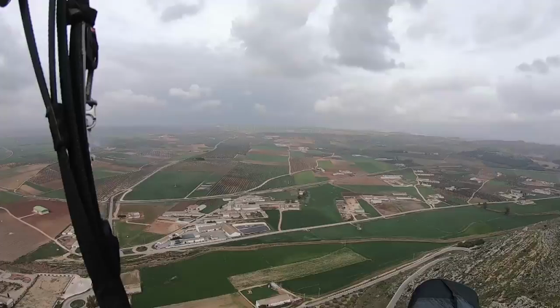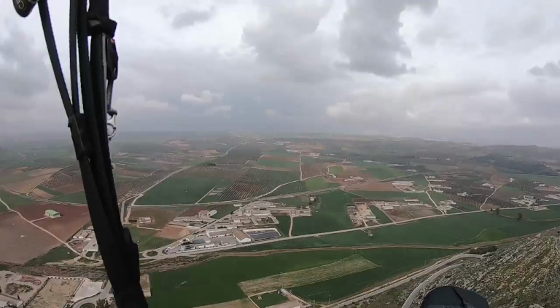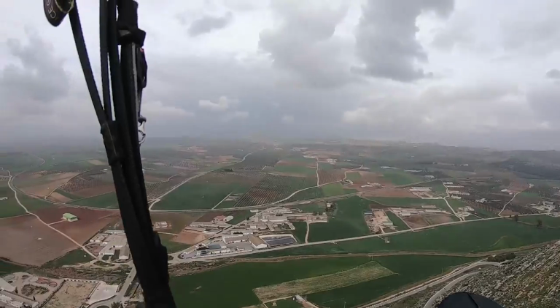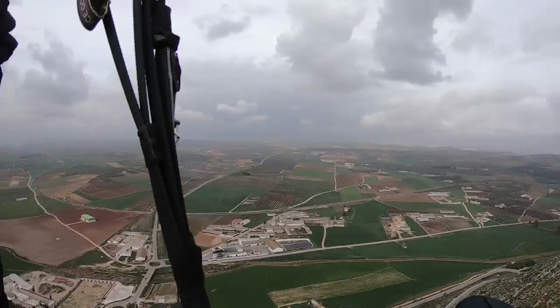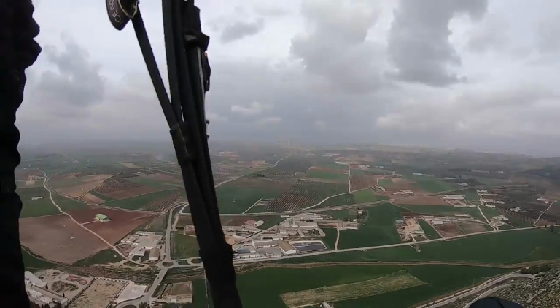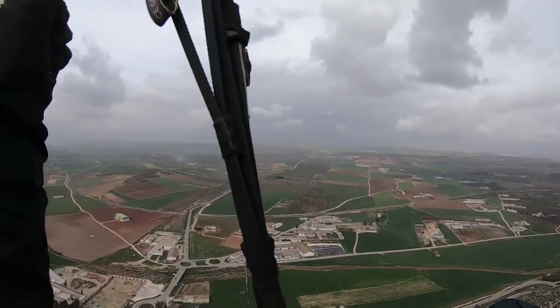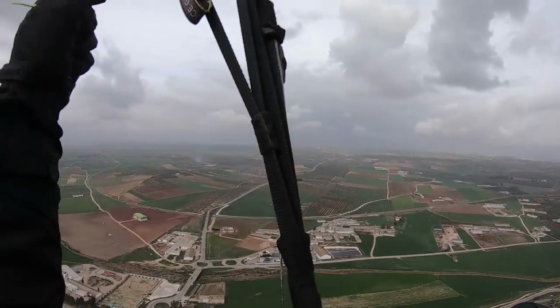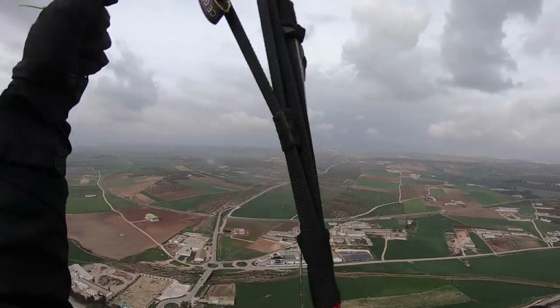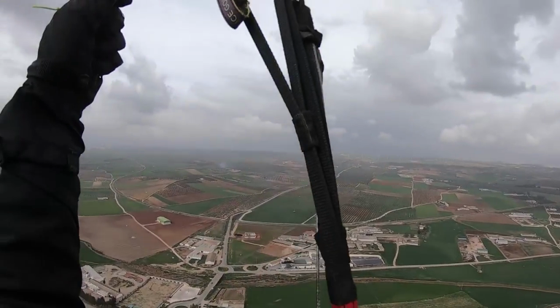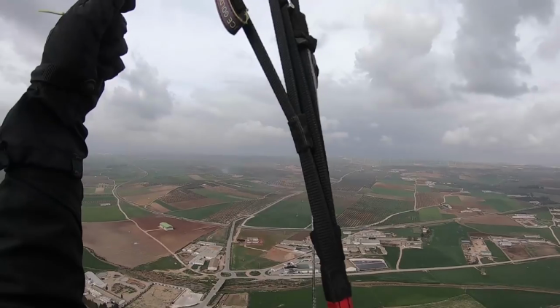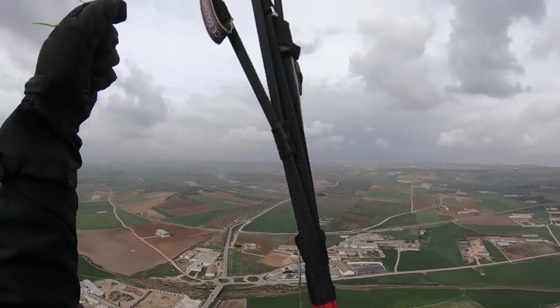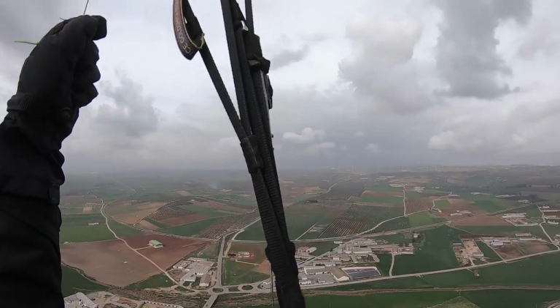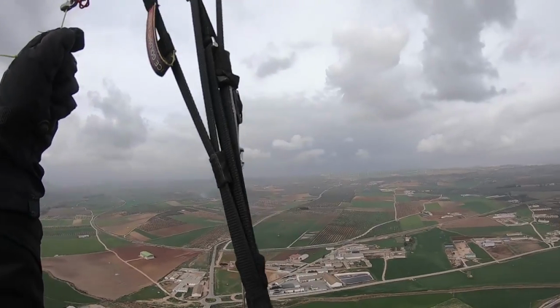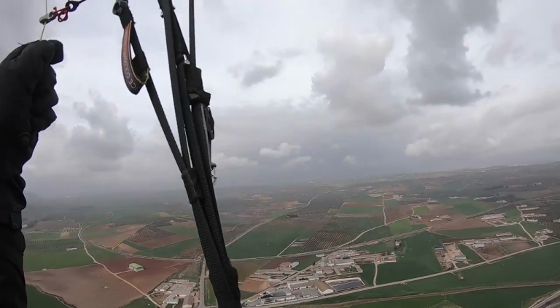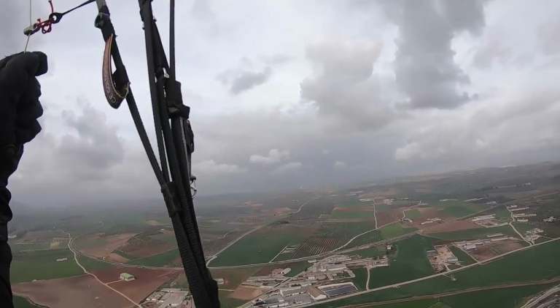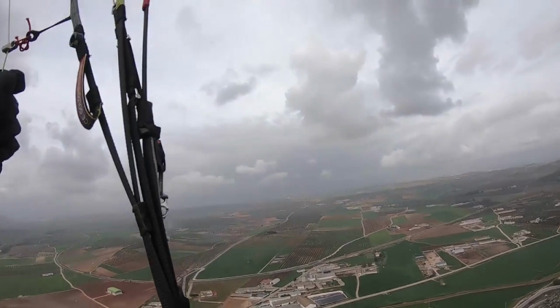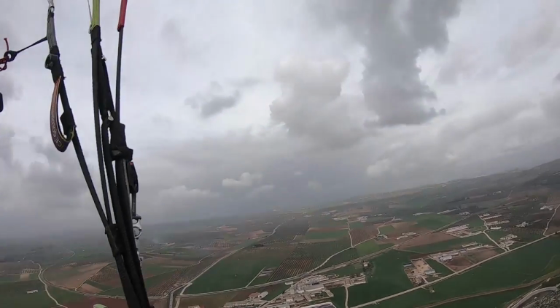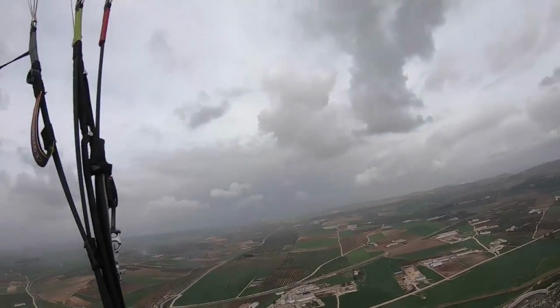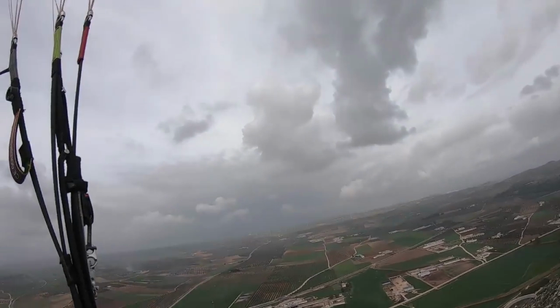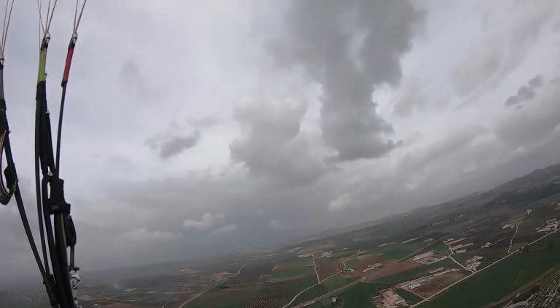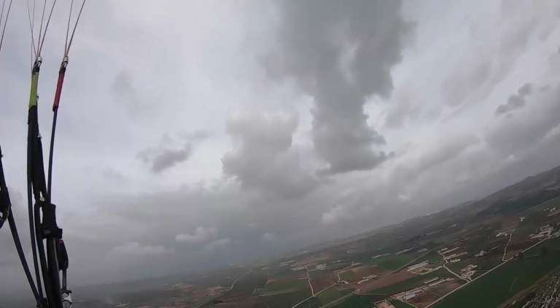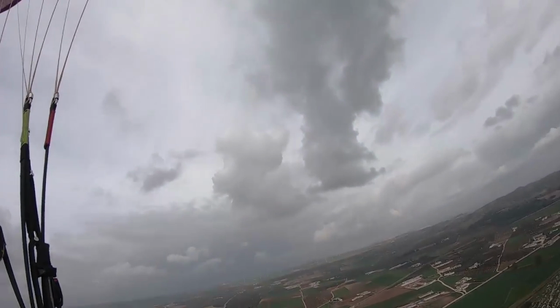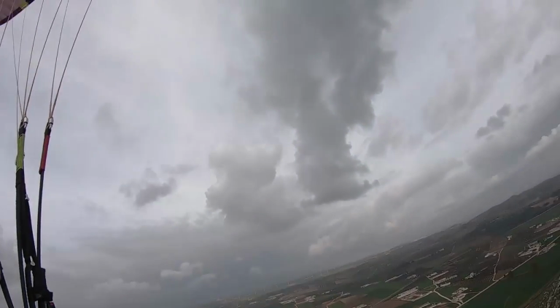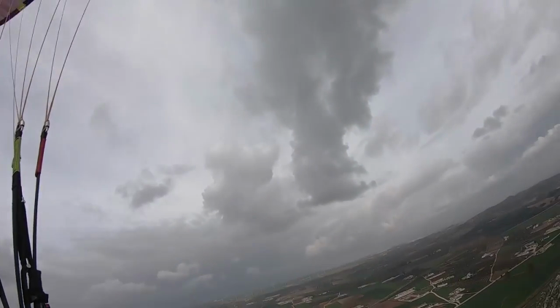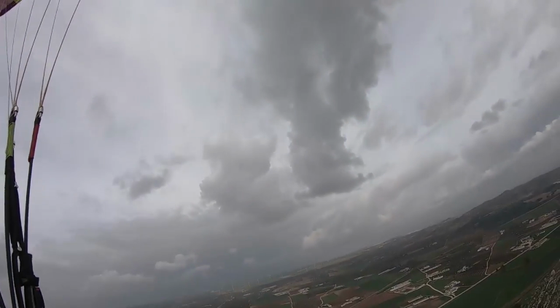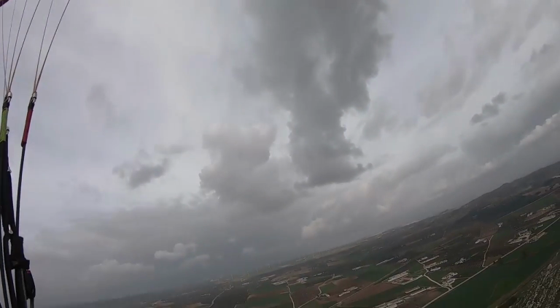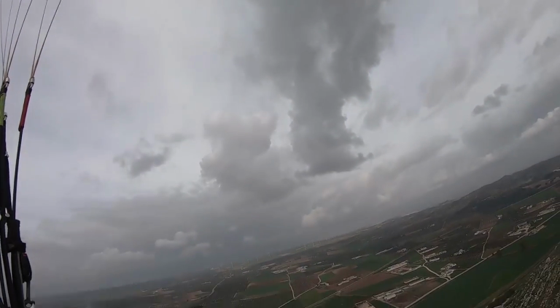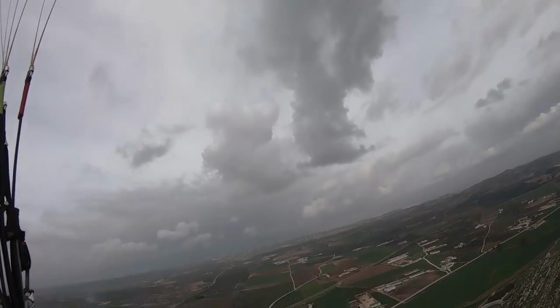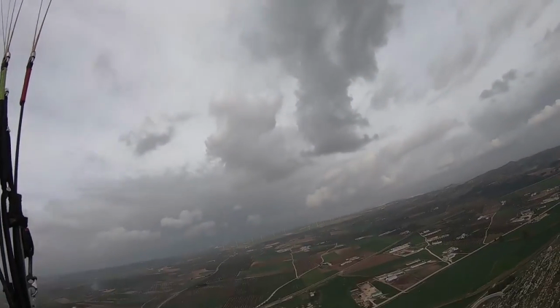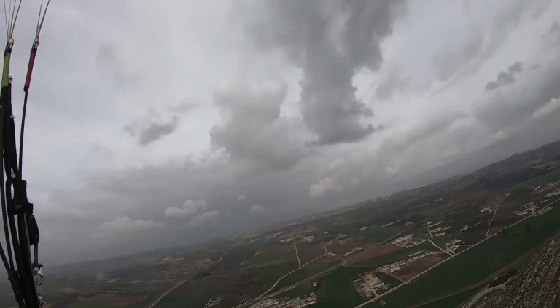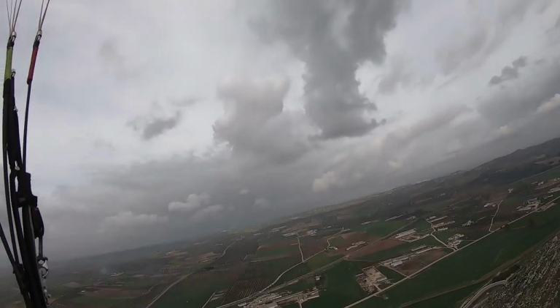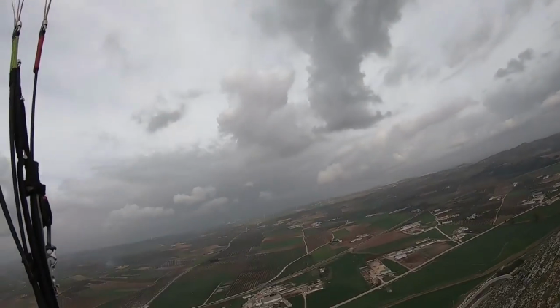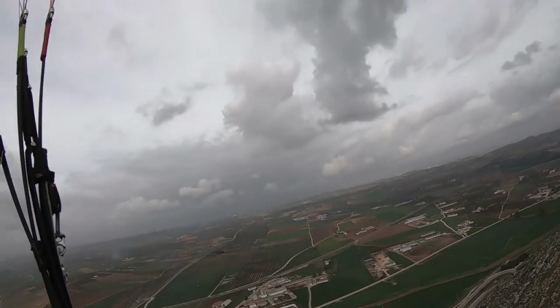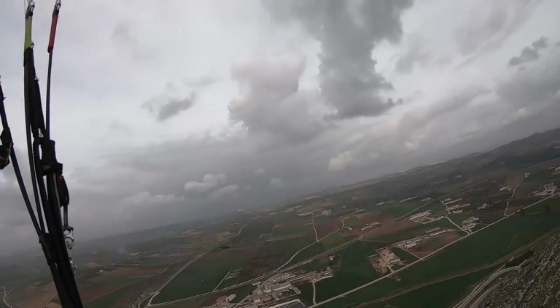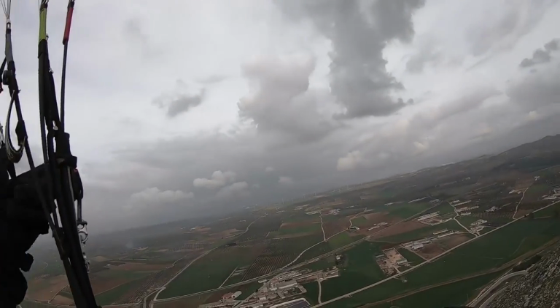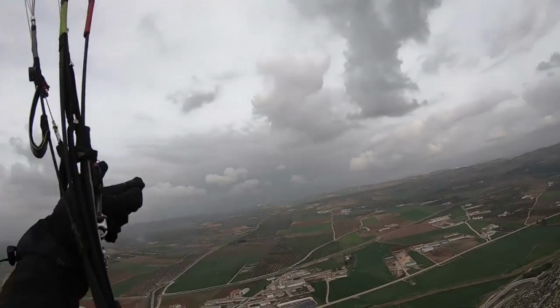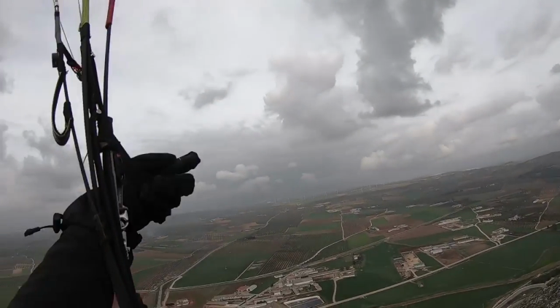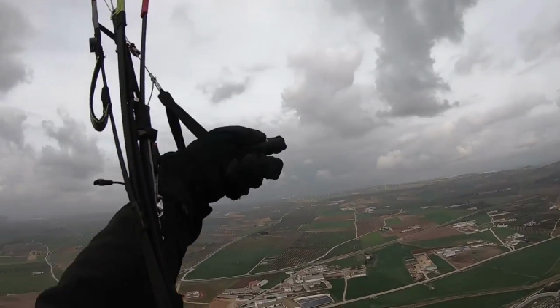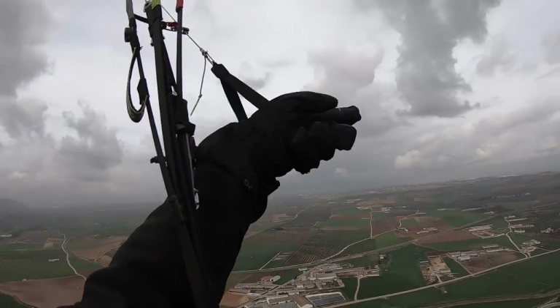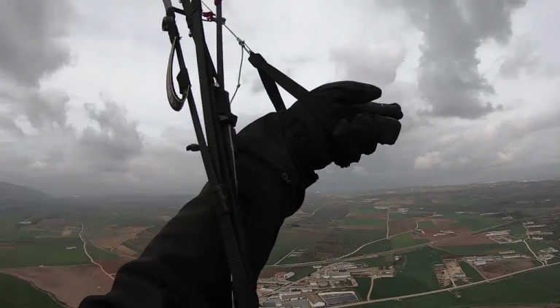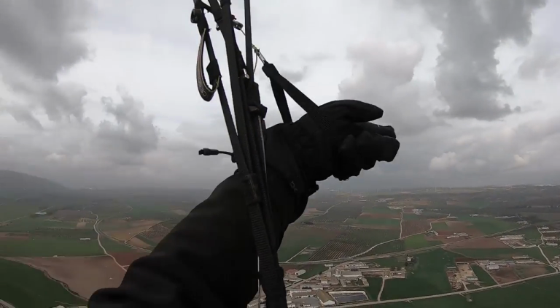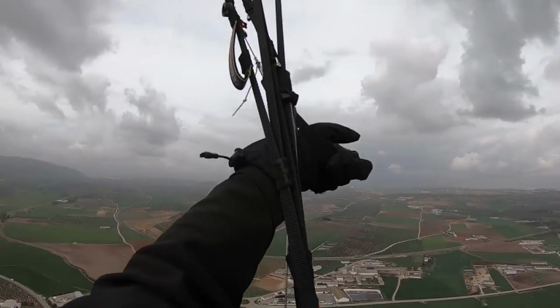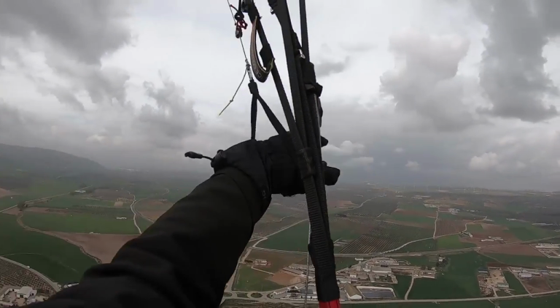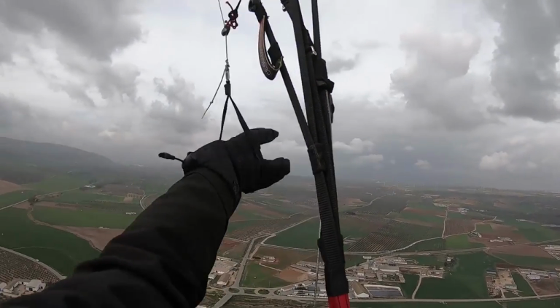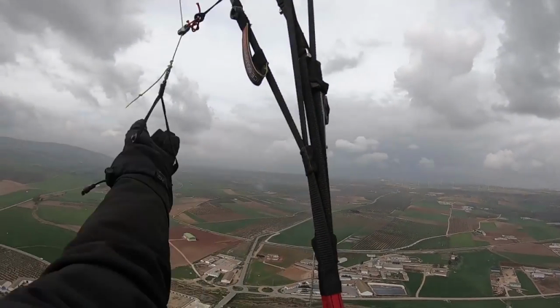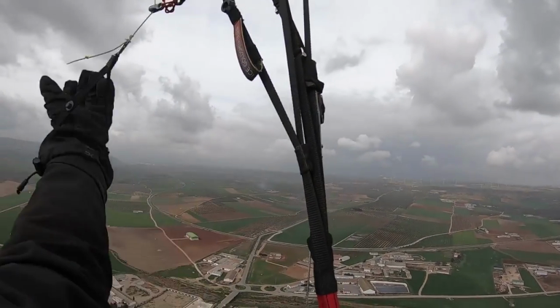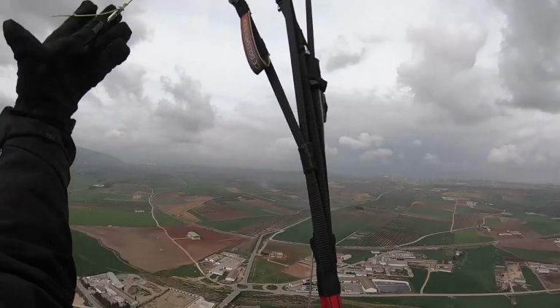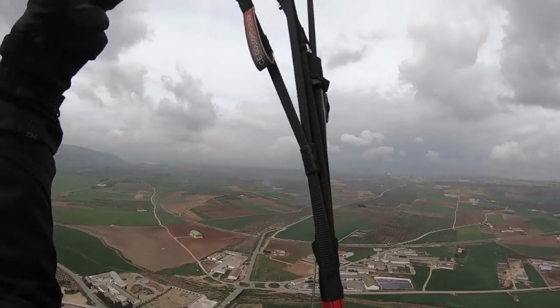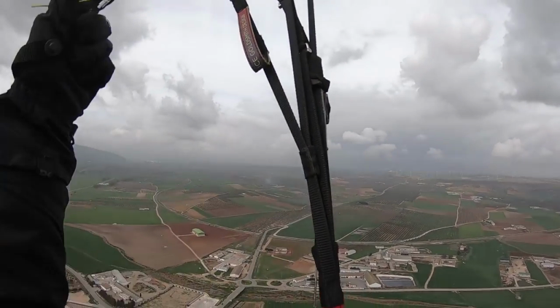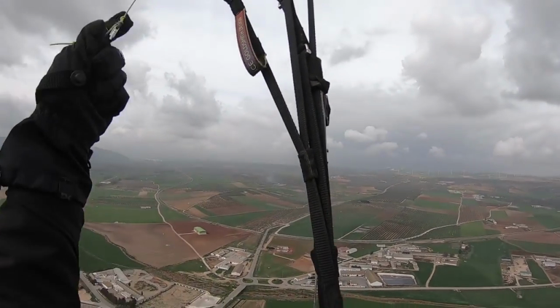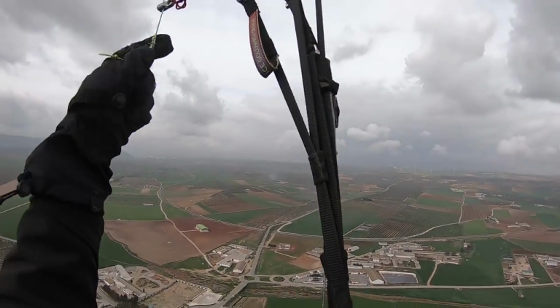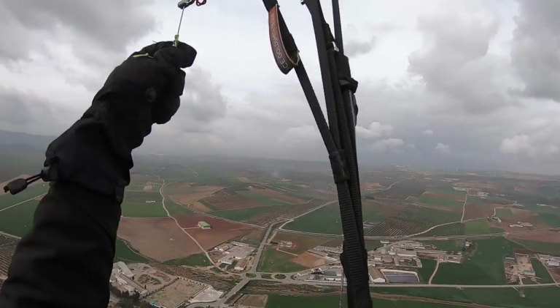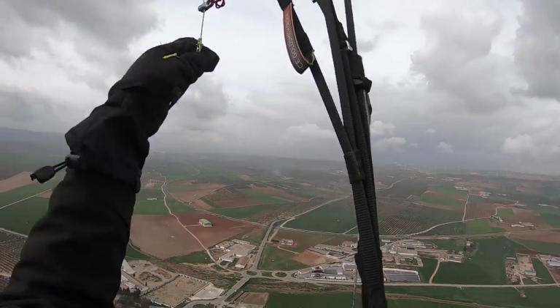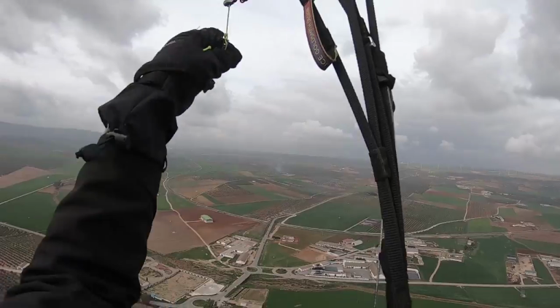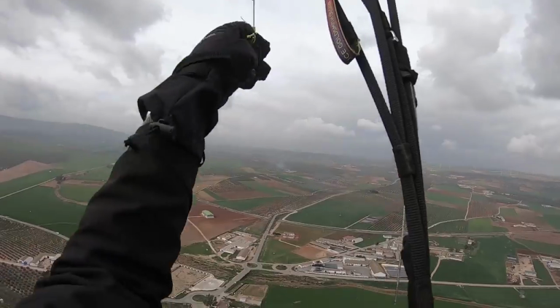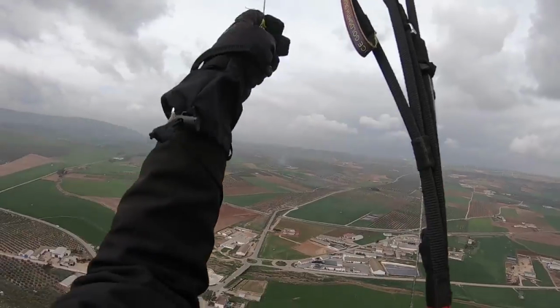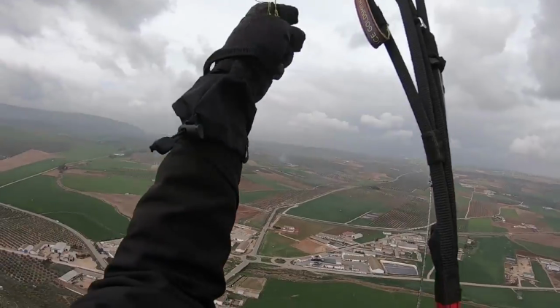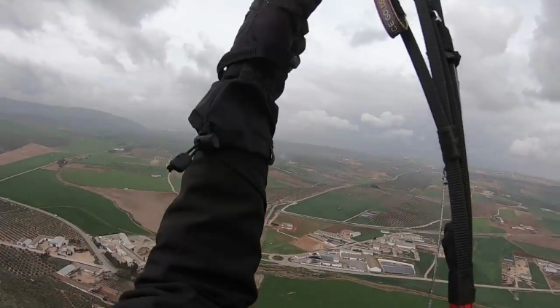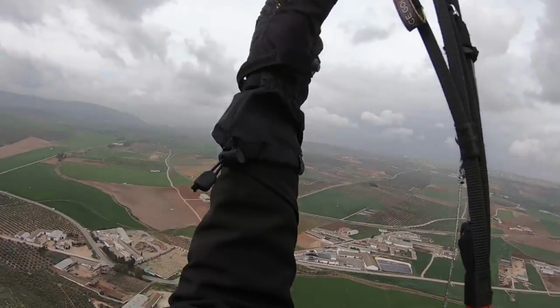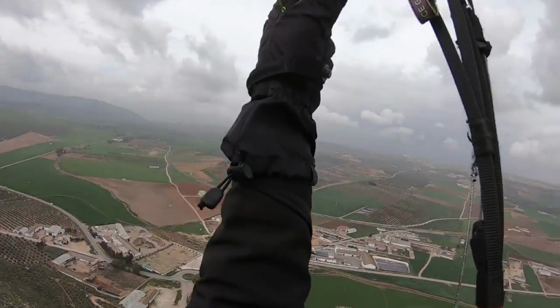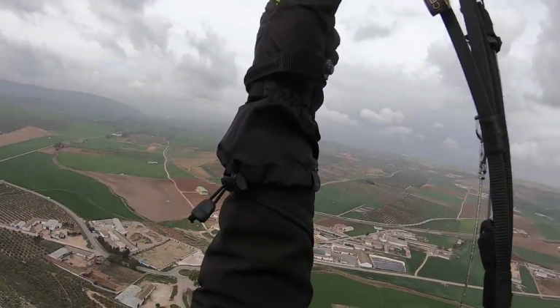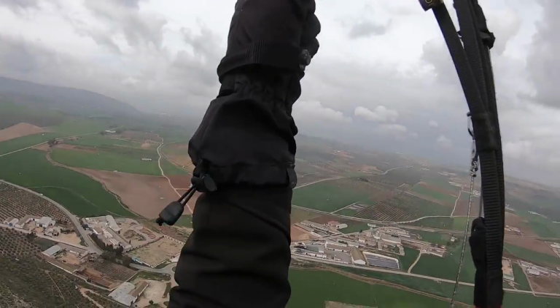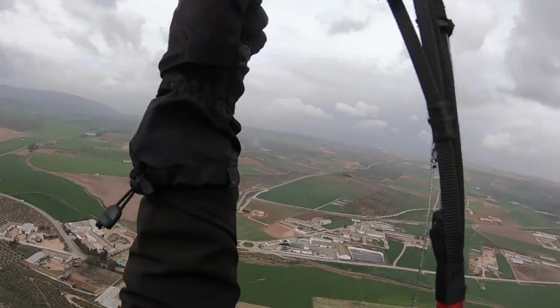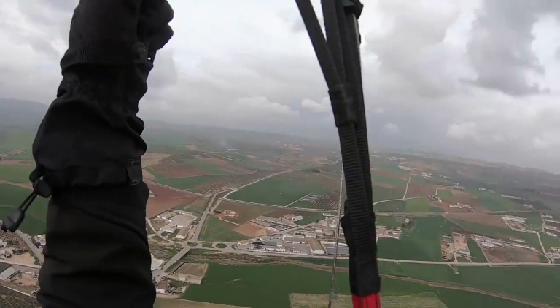Watch out for the dark clouds - this one is not above us but in the distance. It's over some kind of dark area, so we need to be careful.